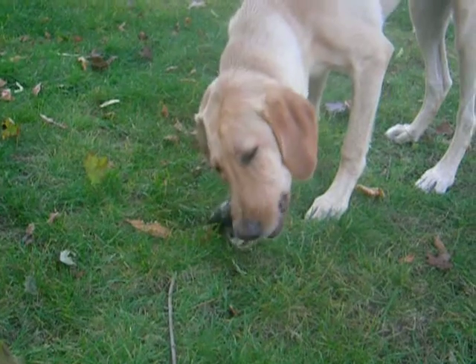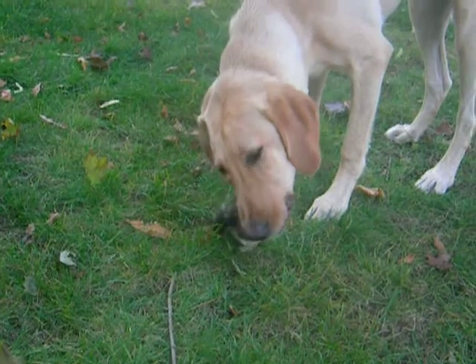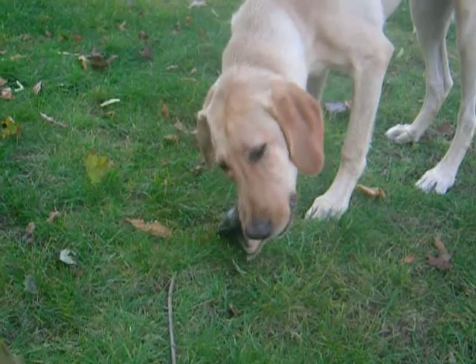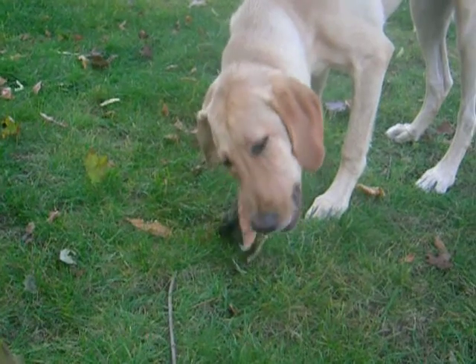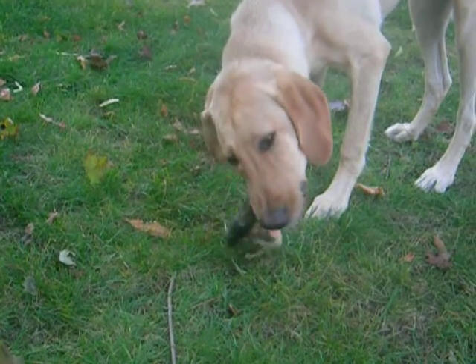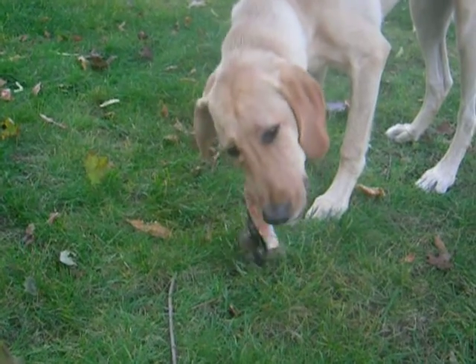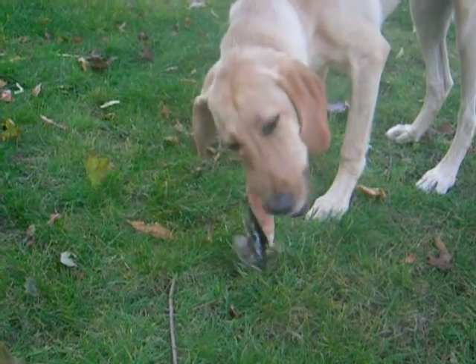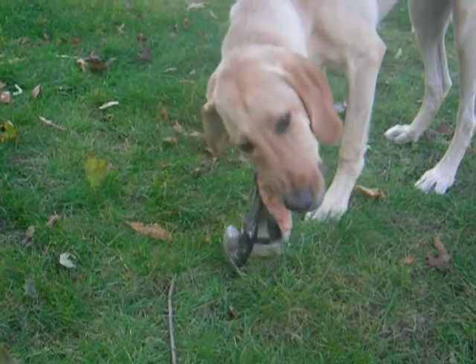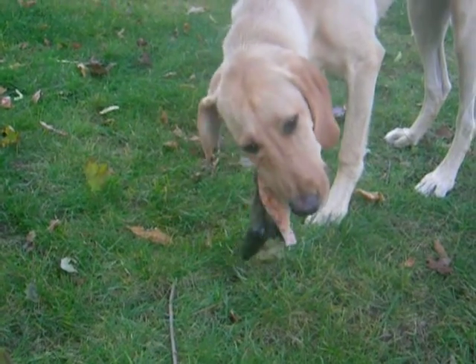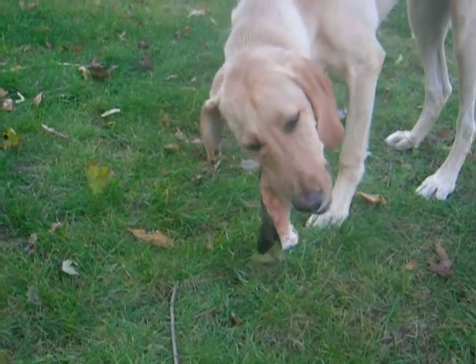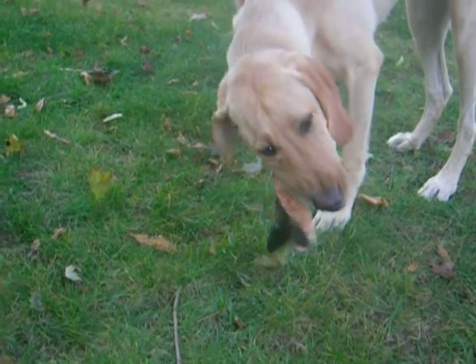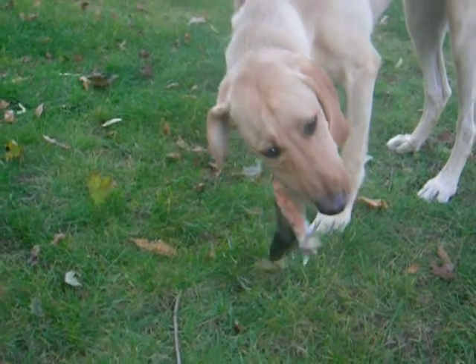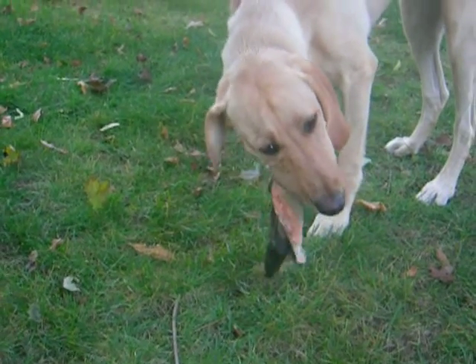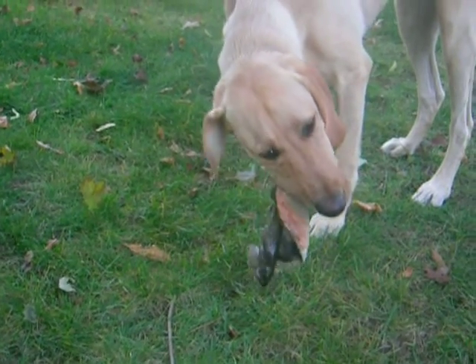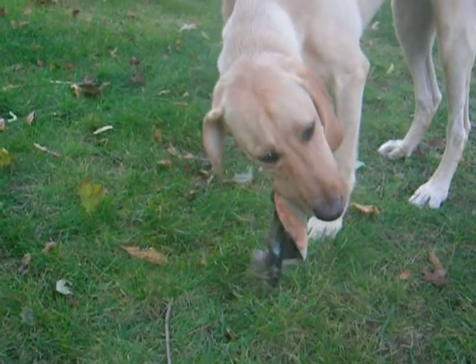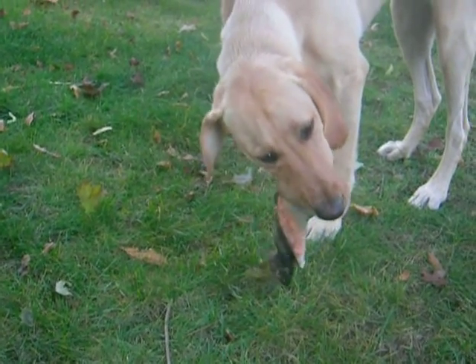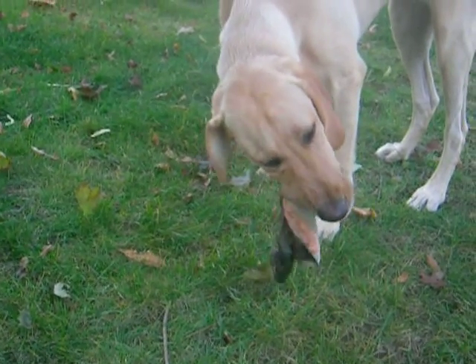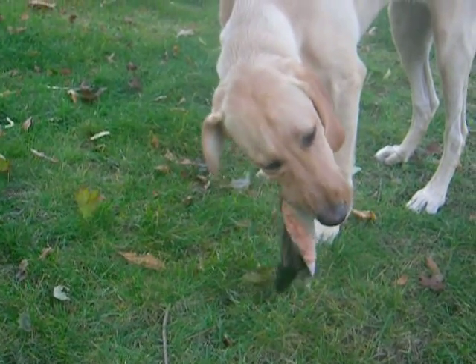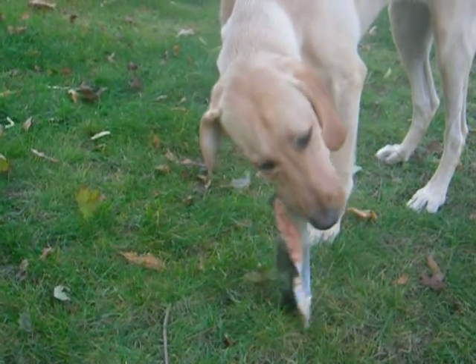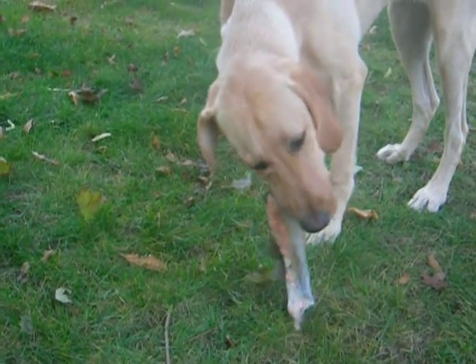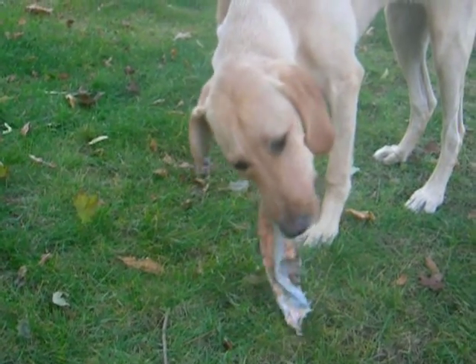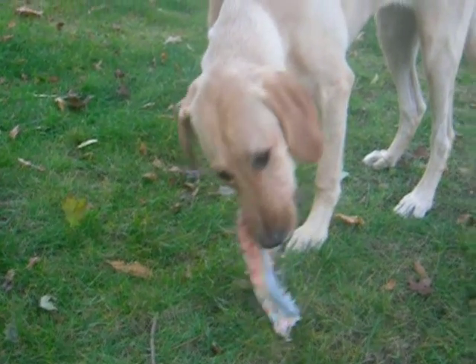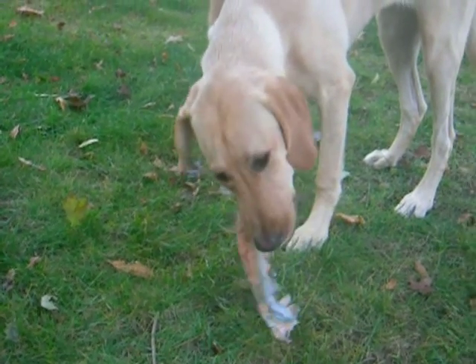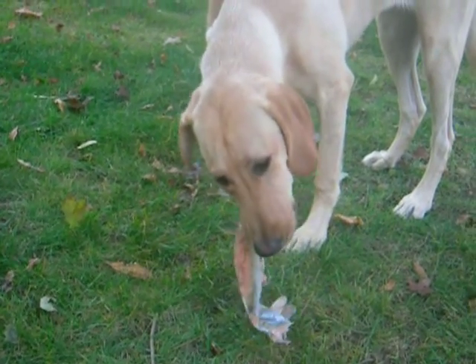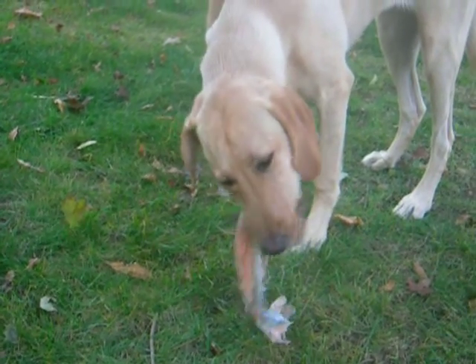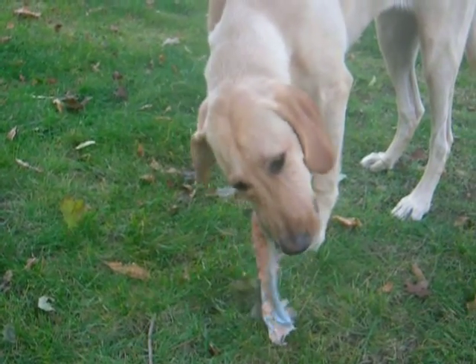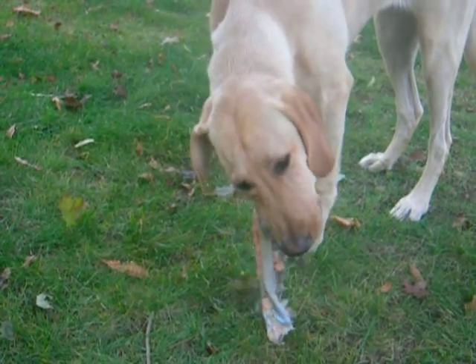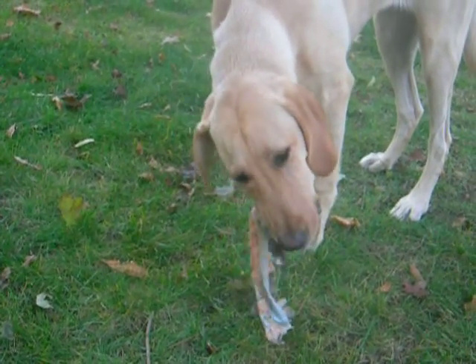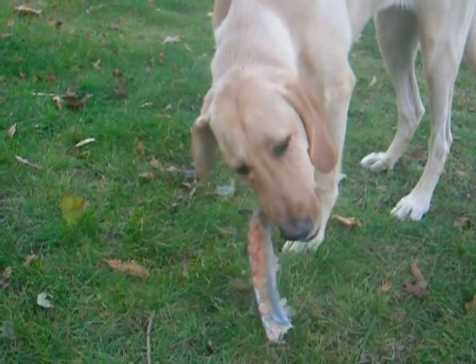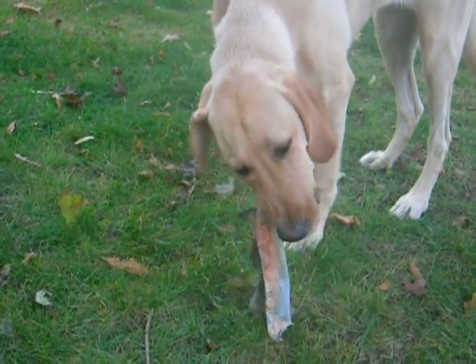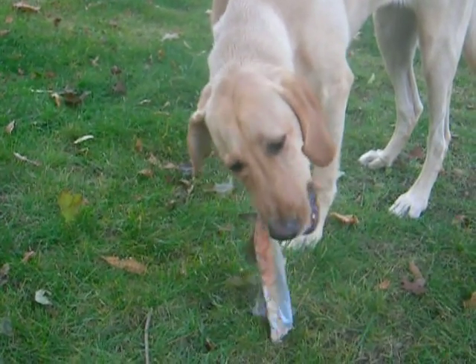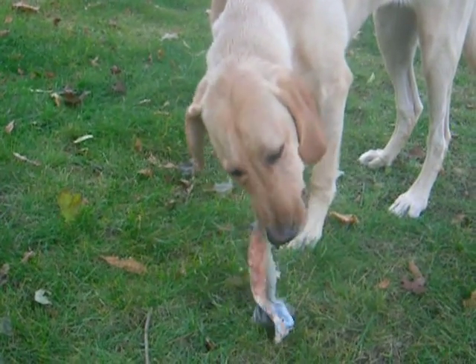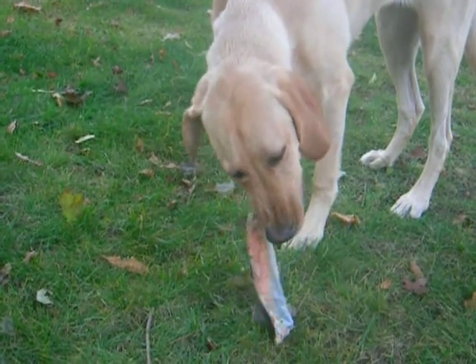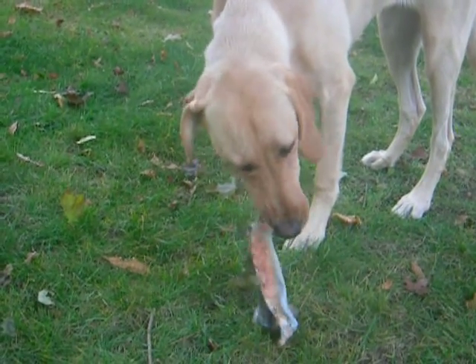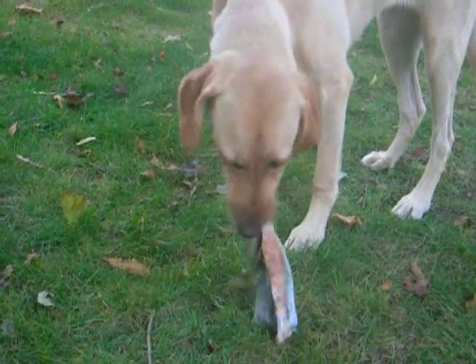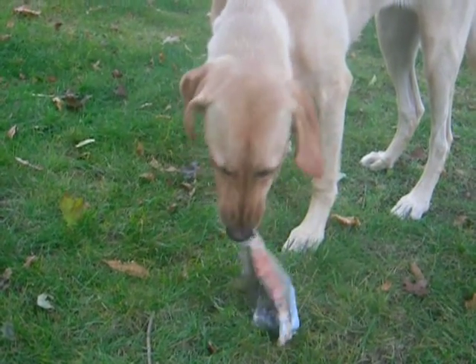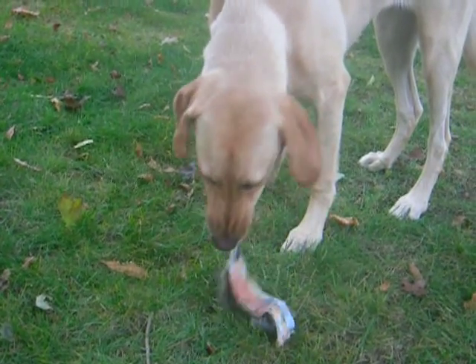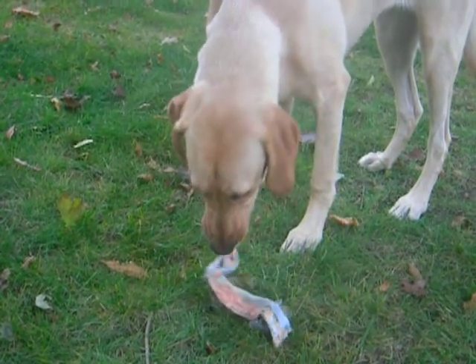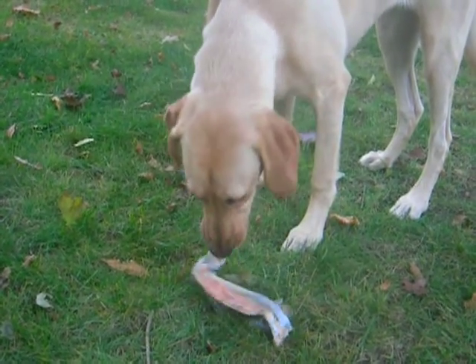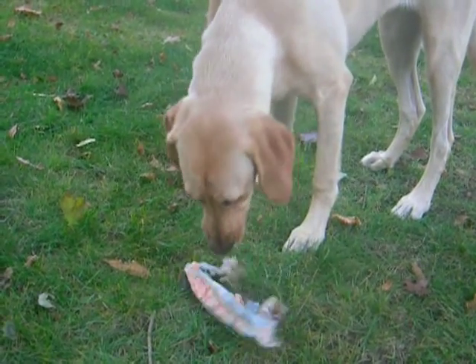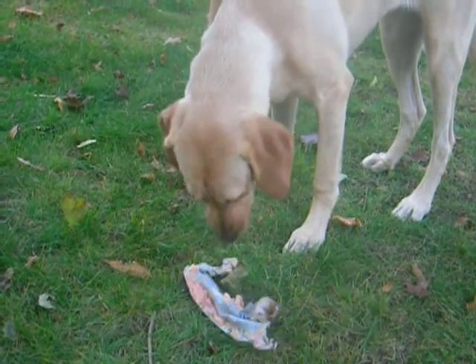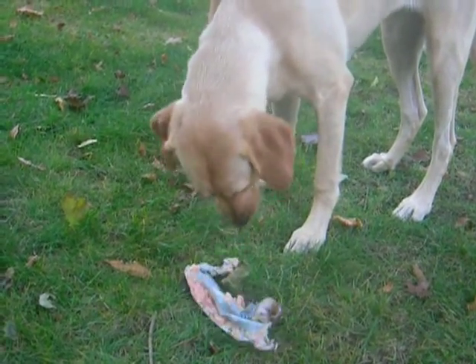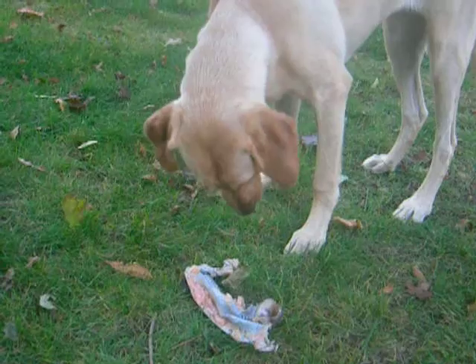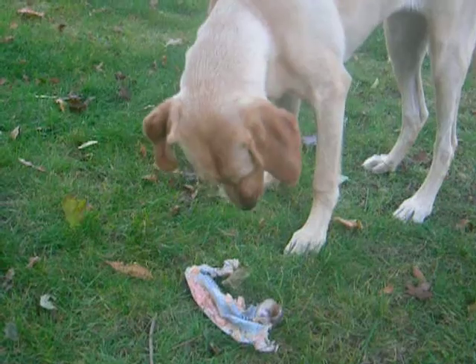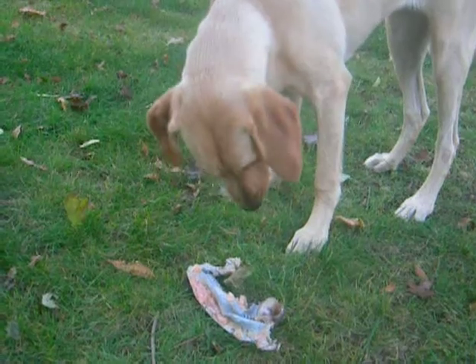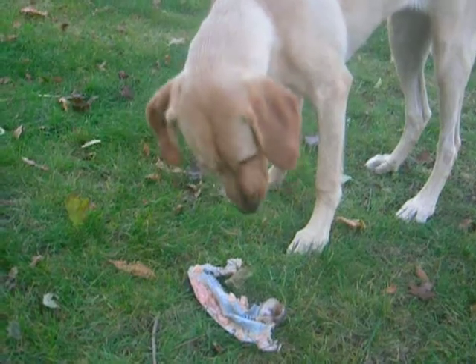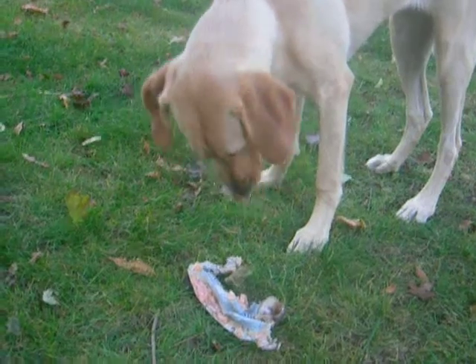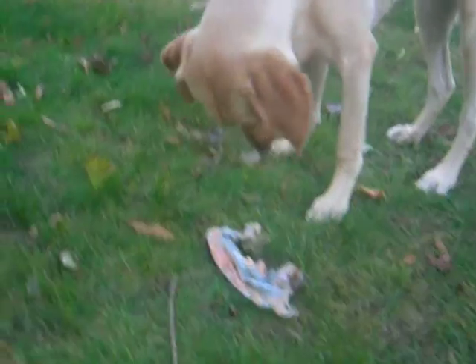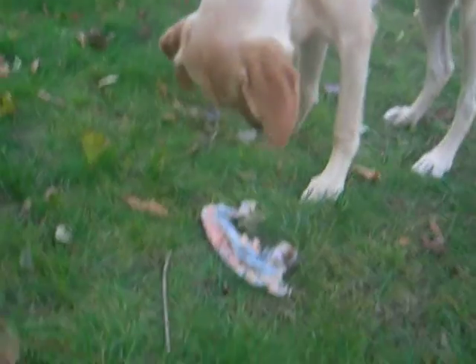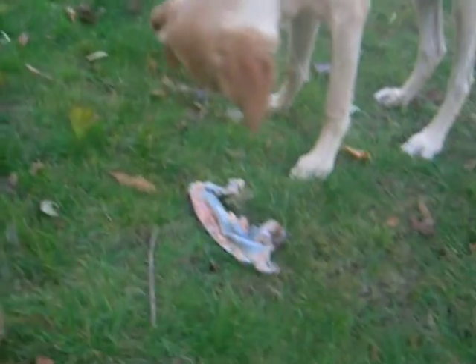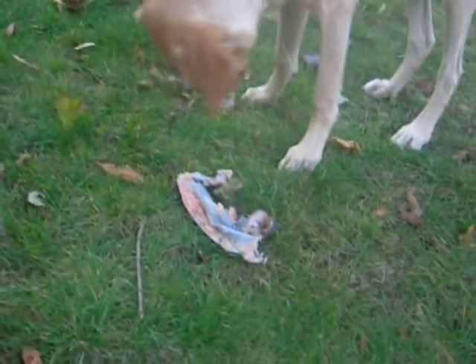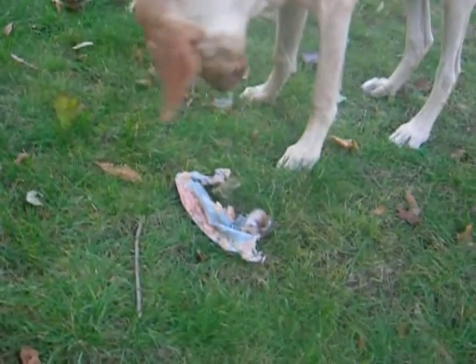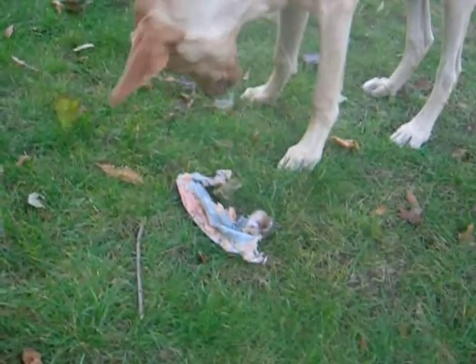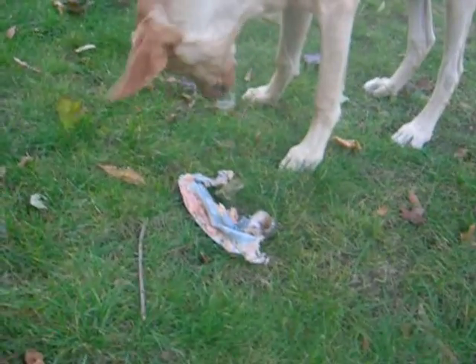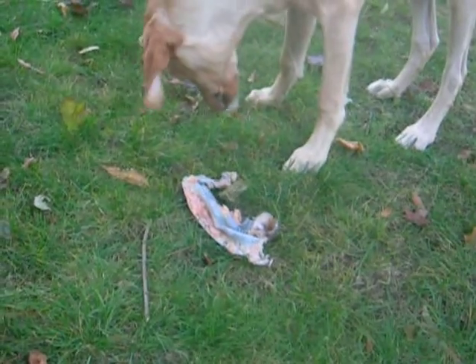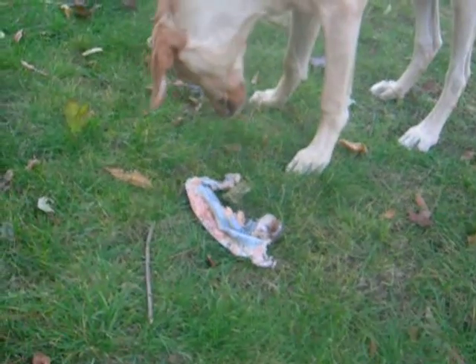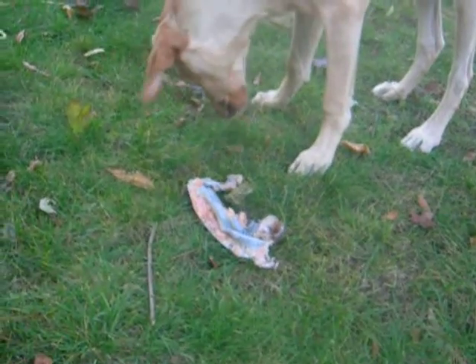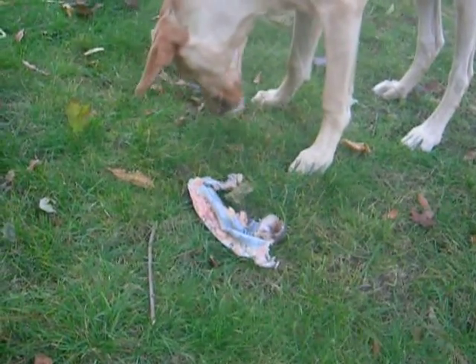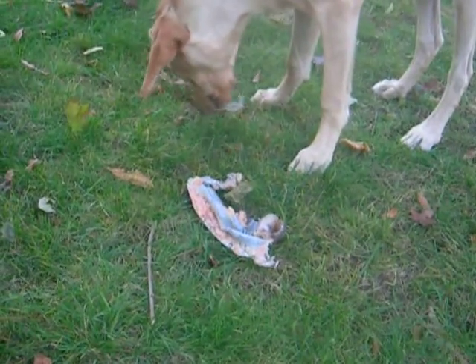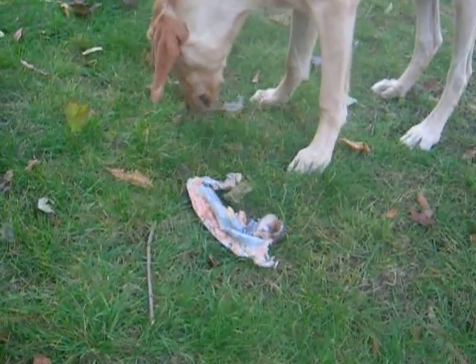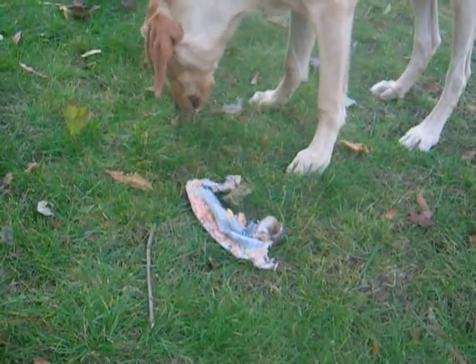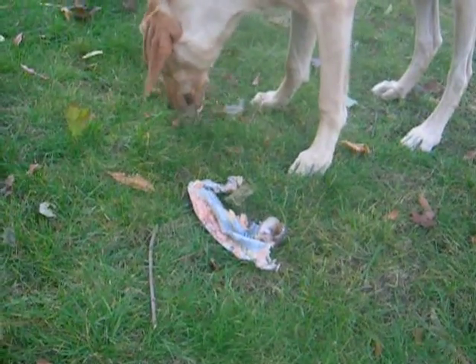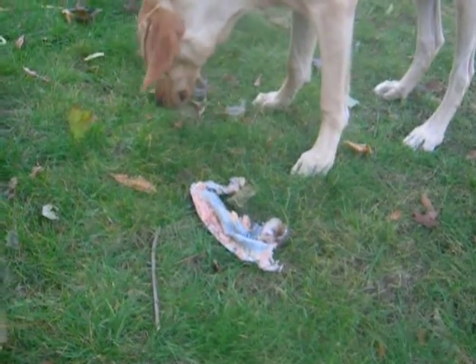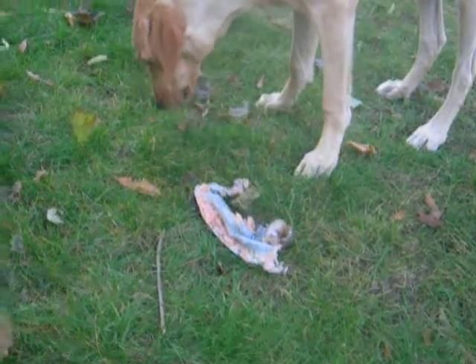So anyway, there you go — Jessie eating fish. It was a lake trout.